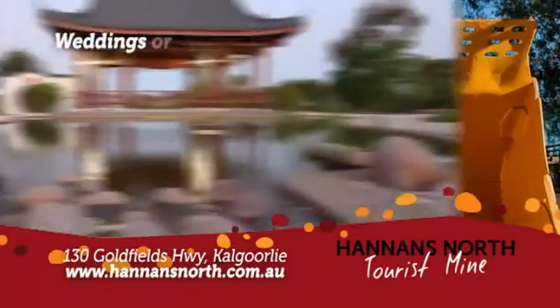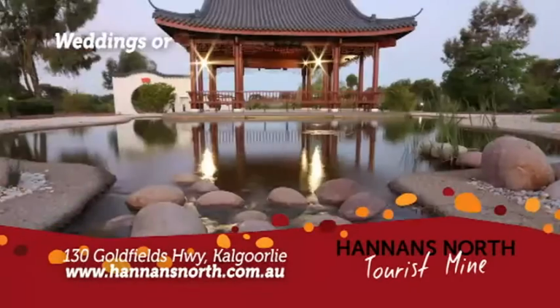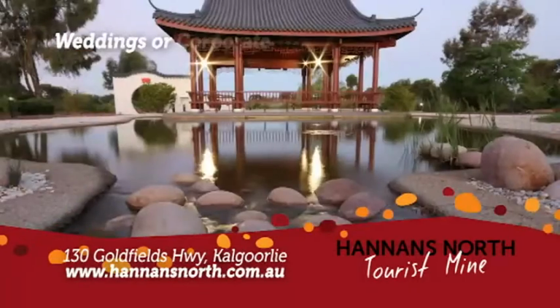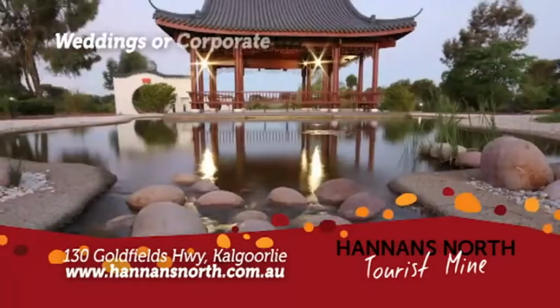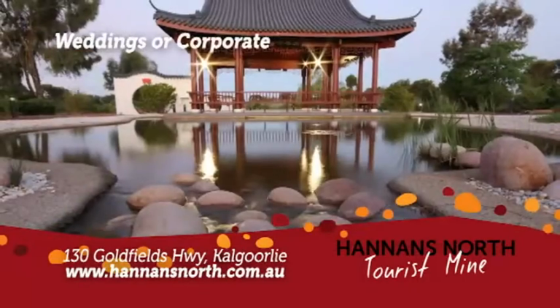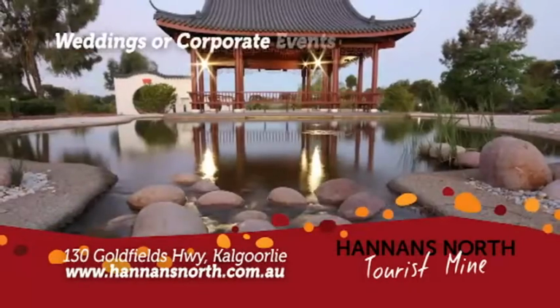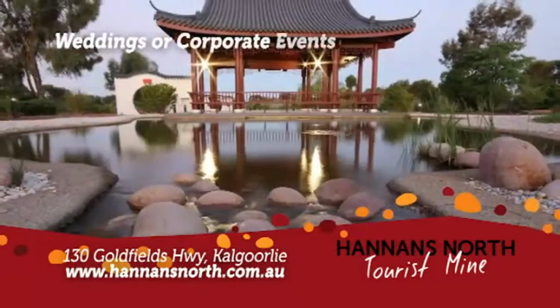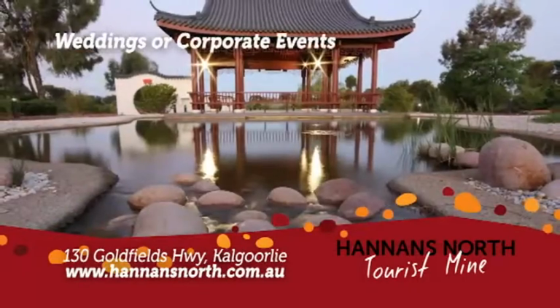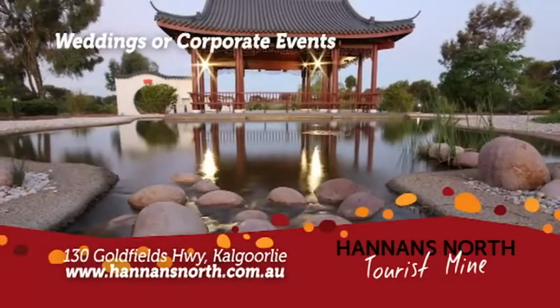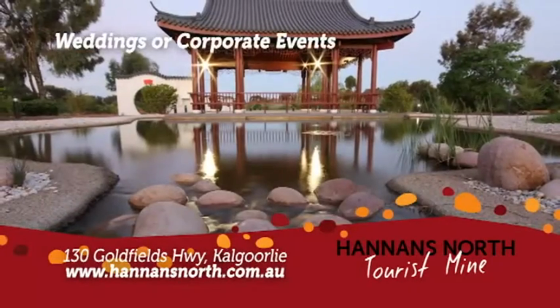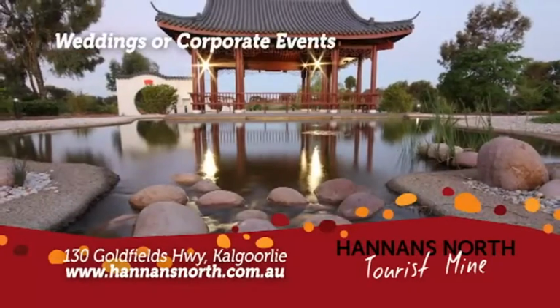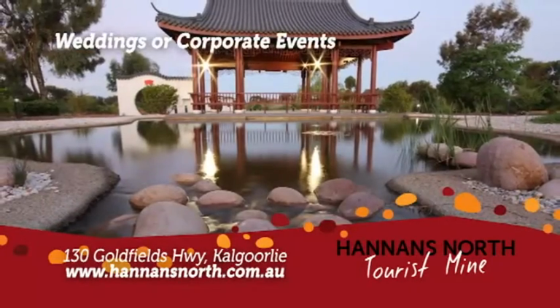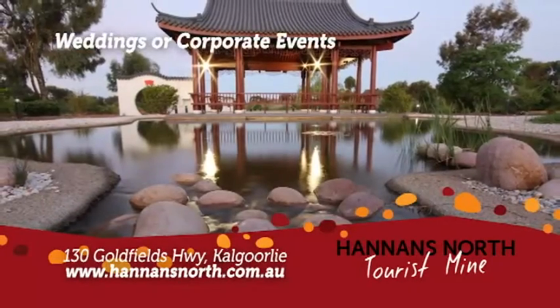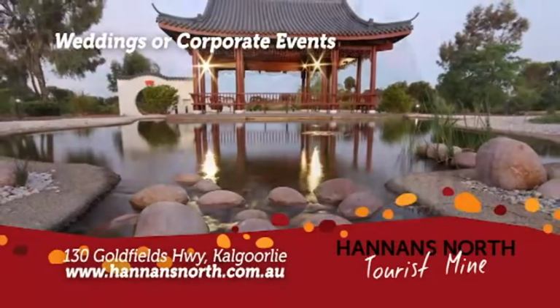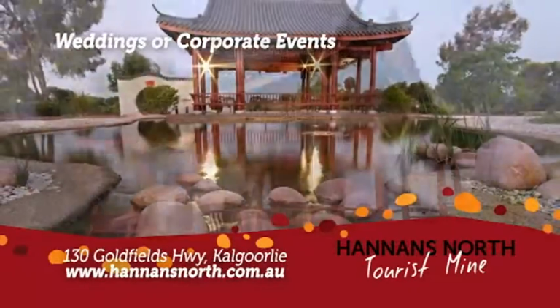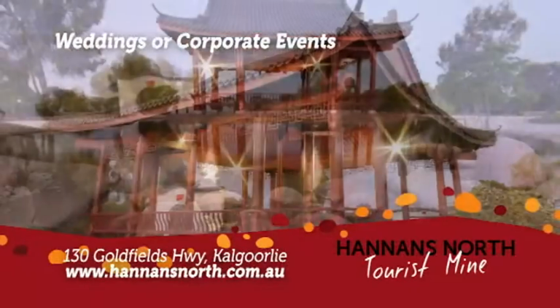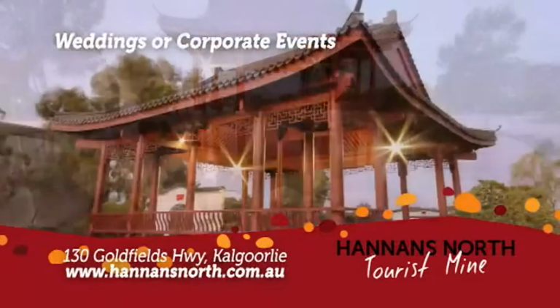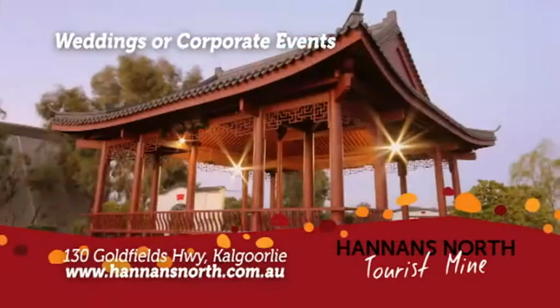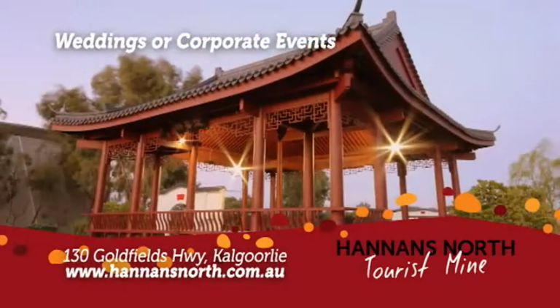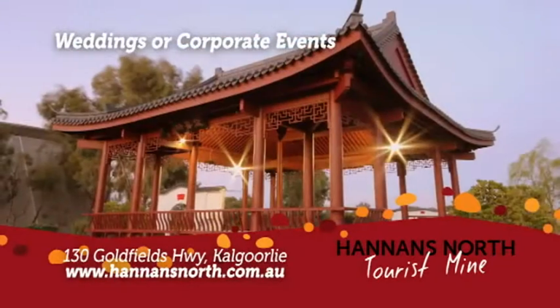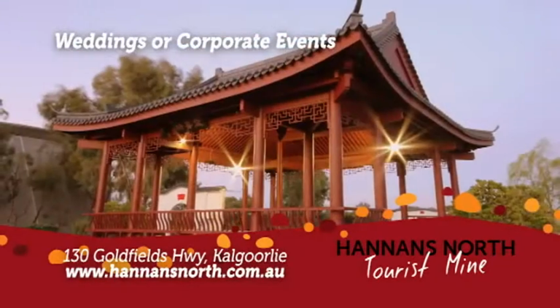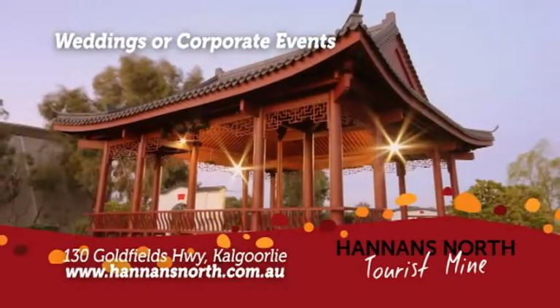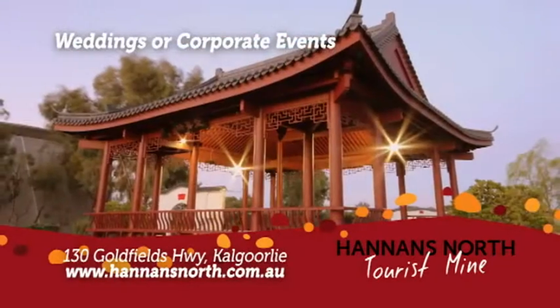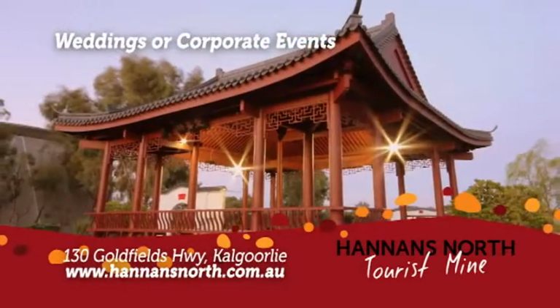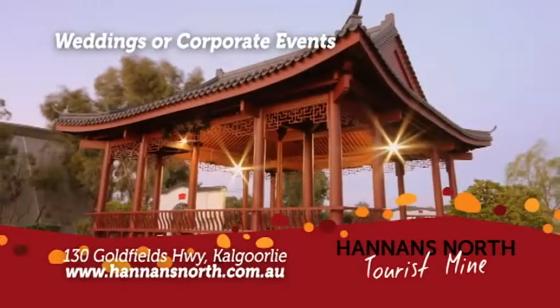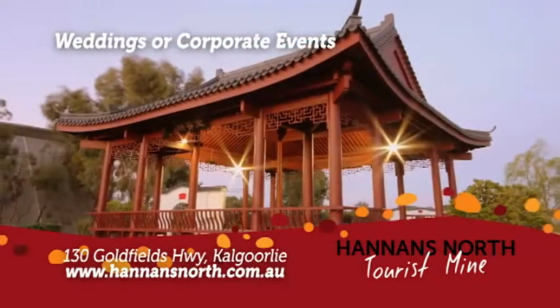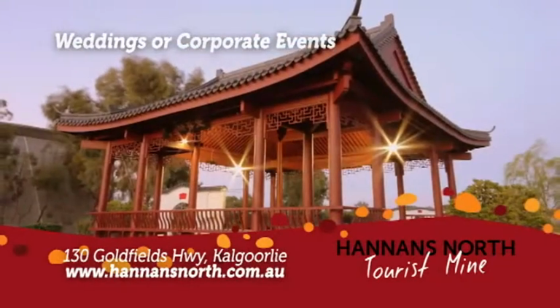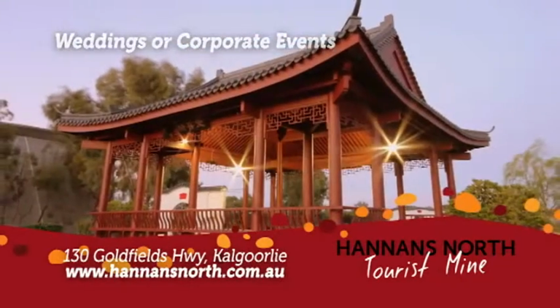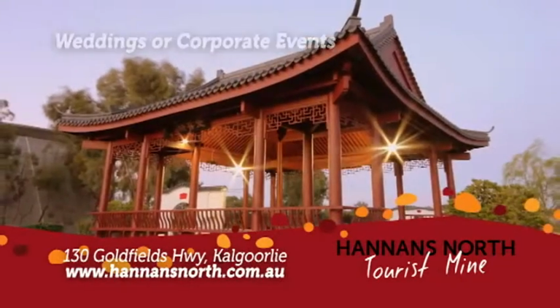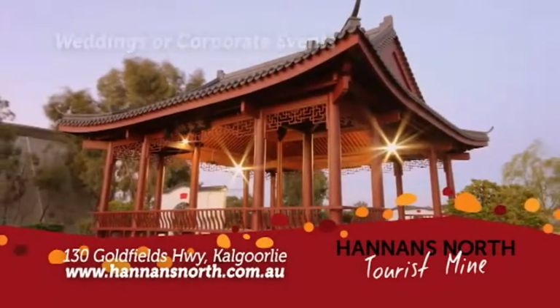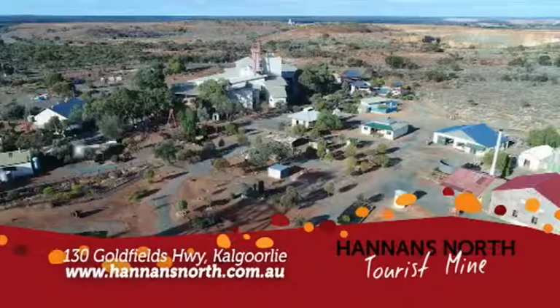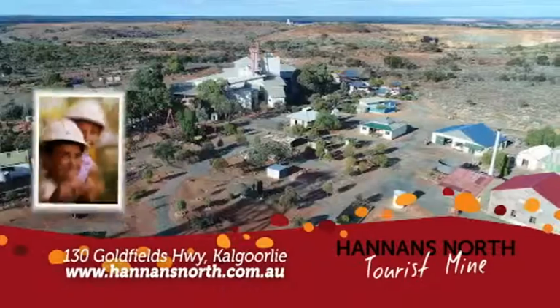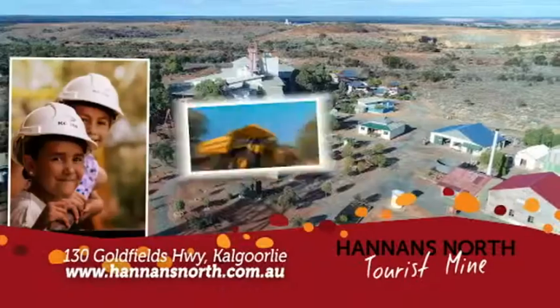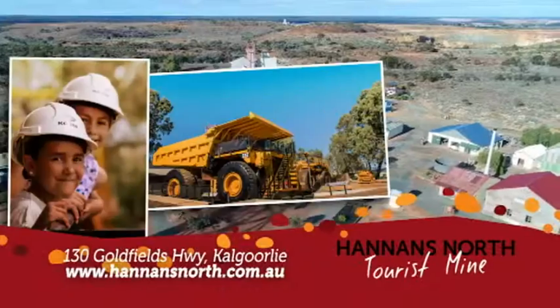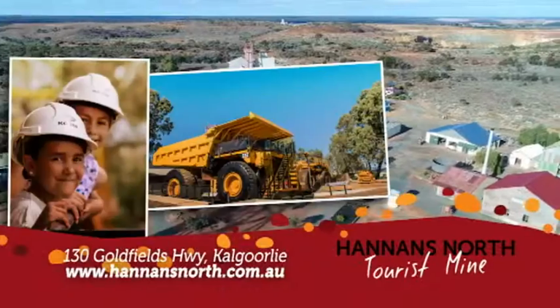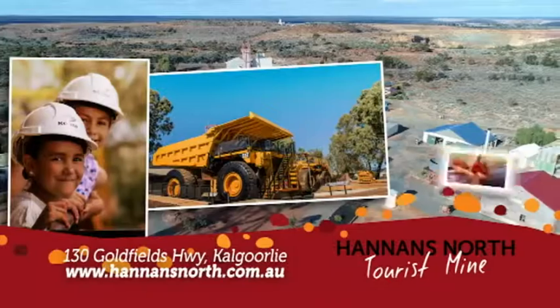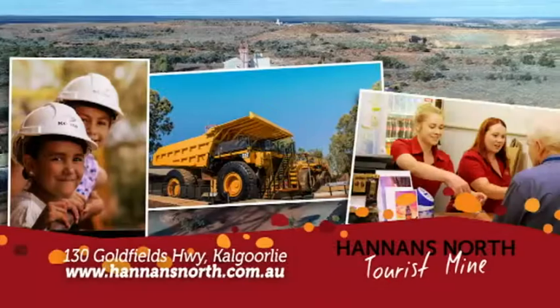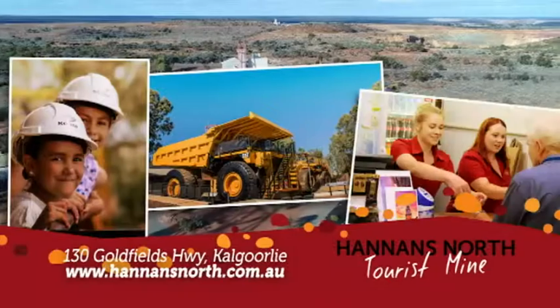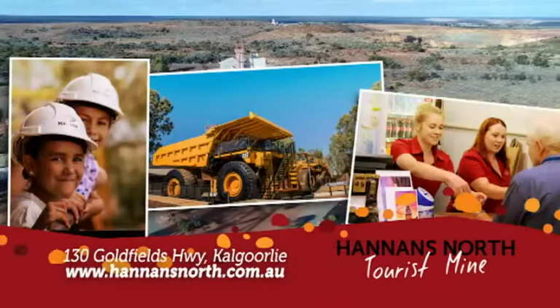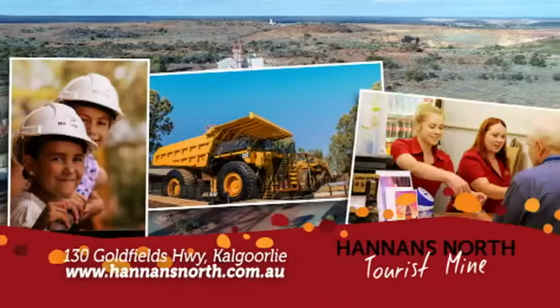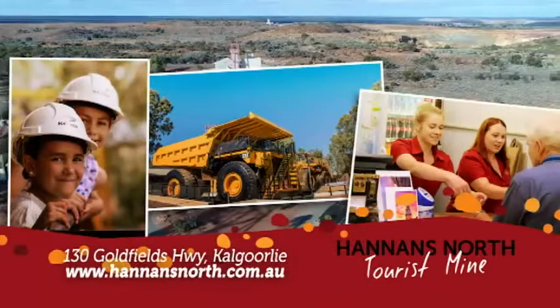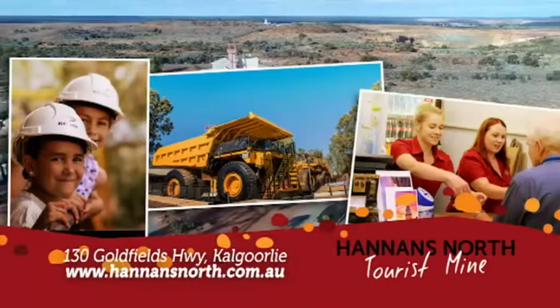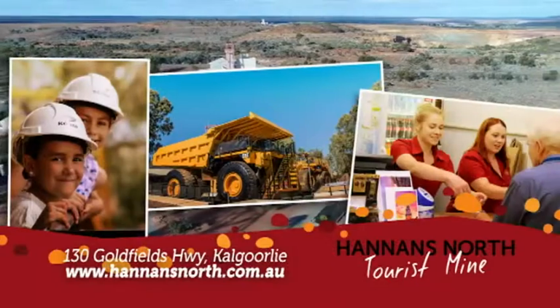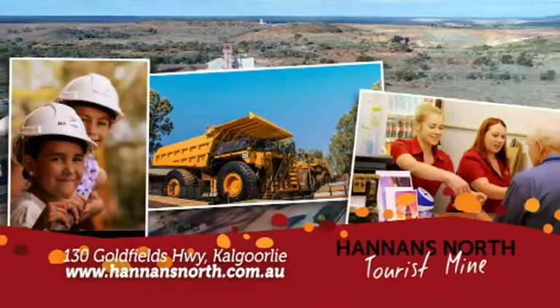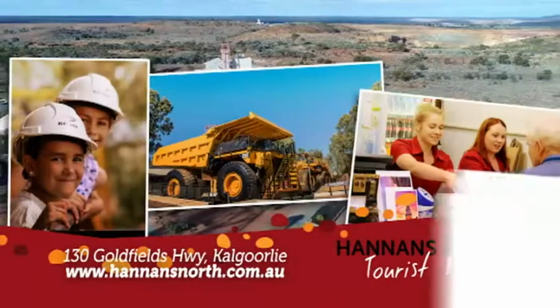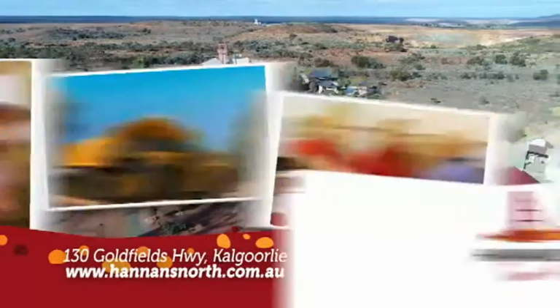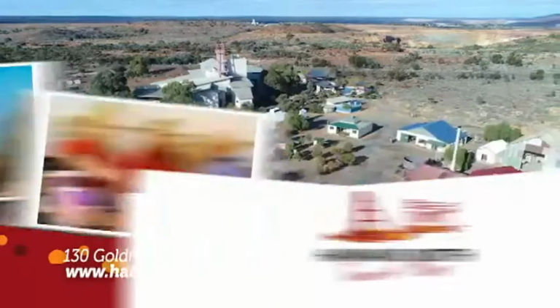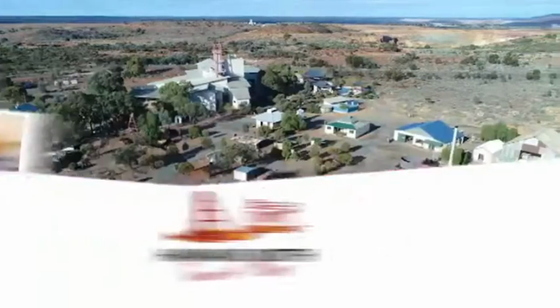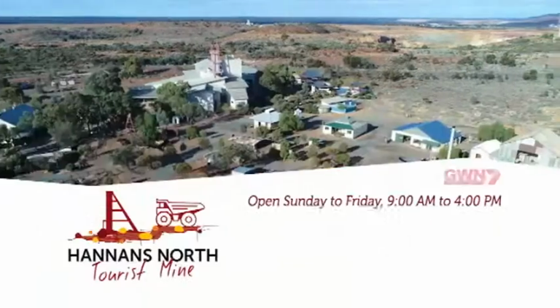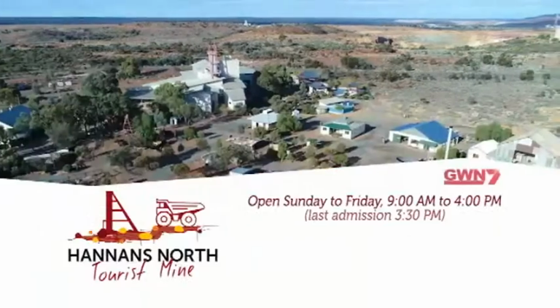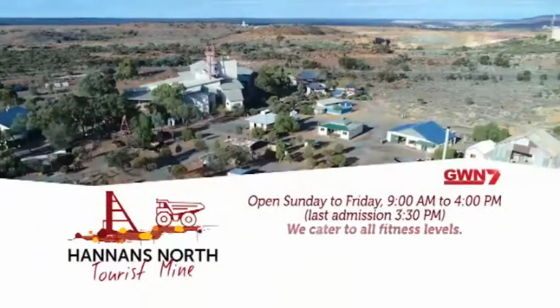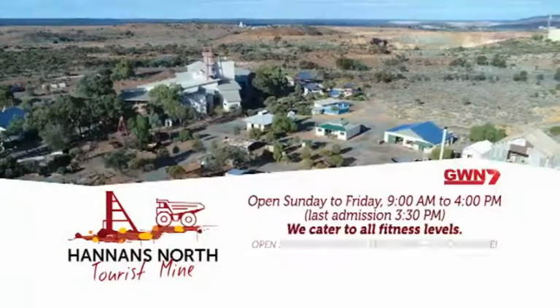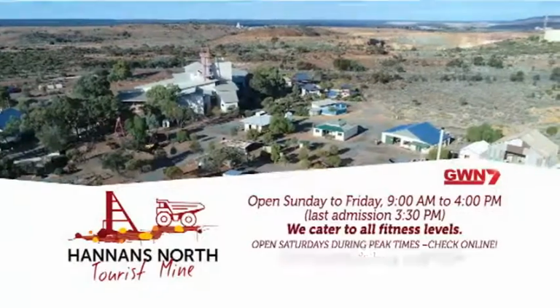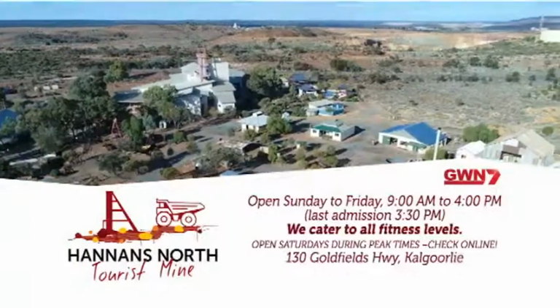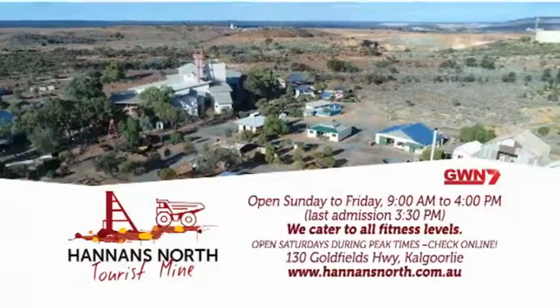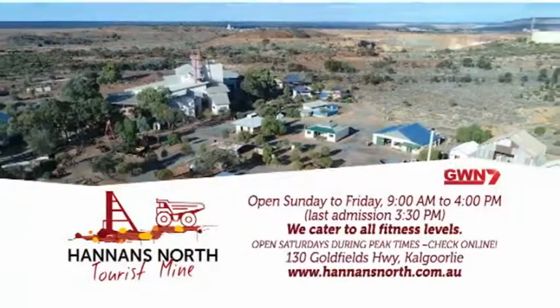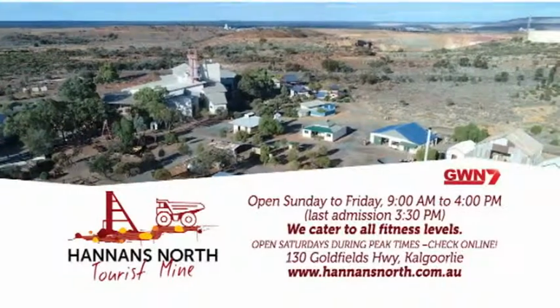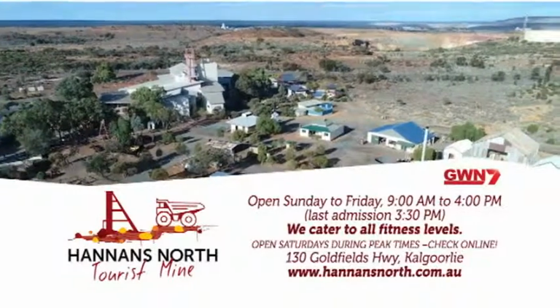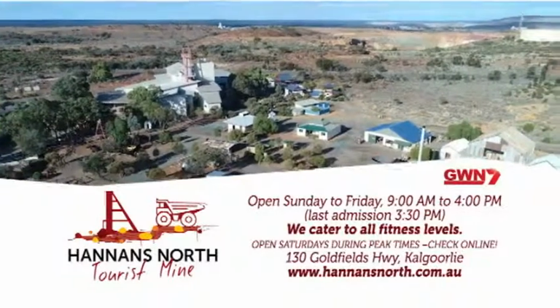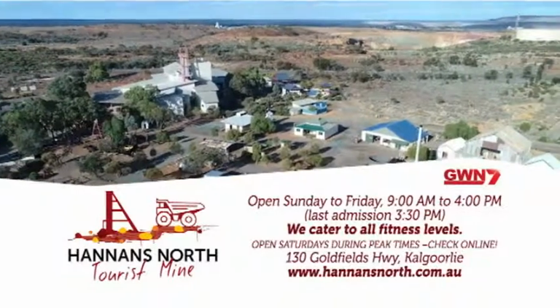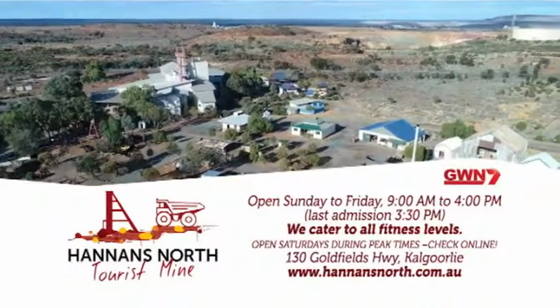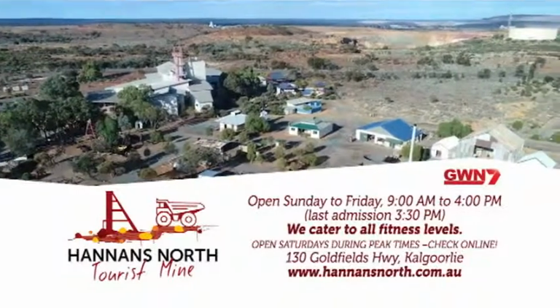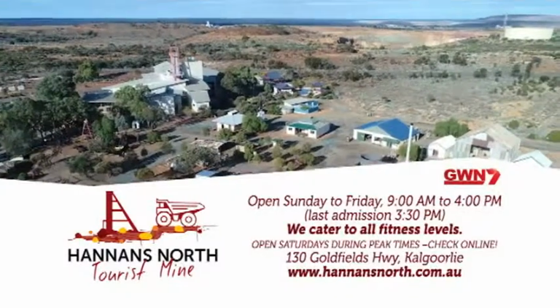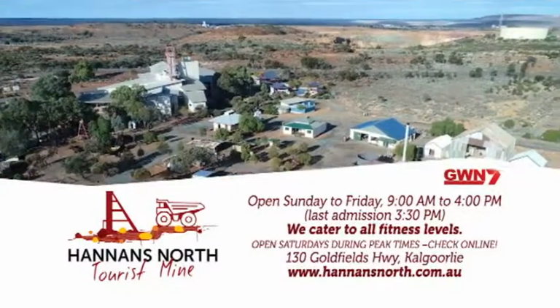The Chinese Garden of Remembrance is perfect for weddings or corporate events. Hannan's North Tourist Mine brings history to life. Learn more online.